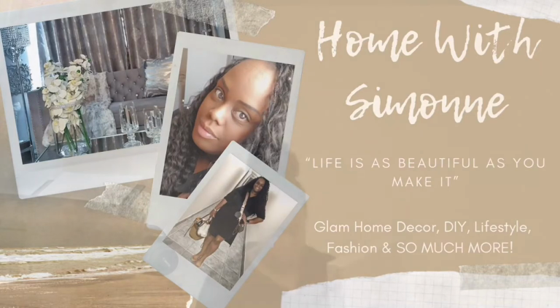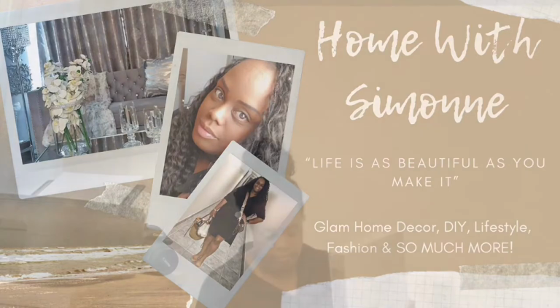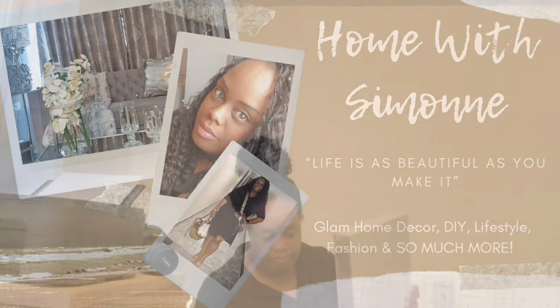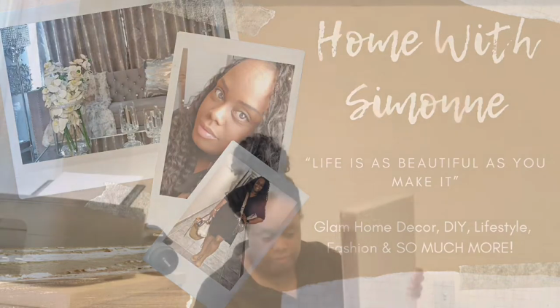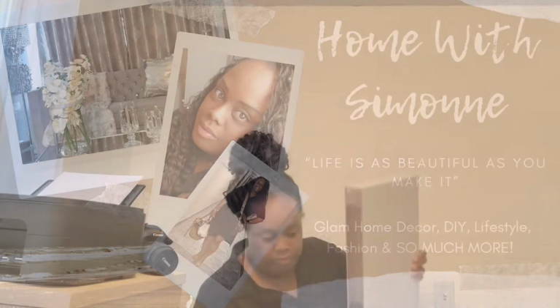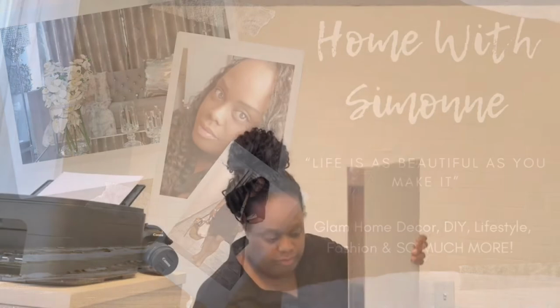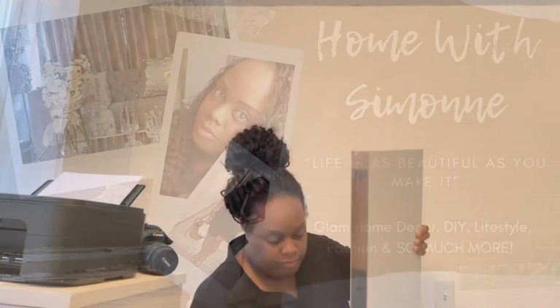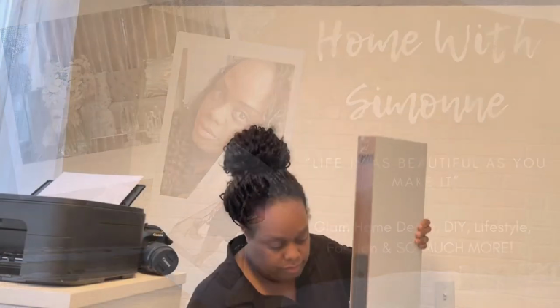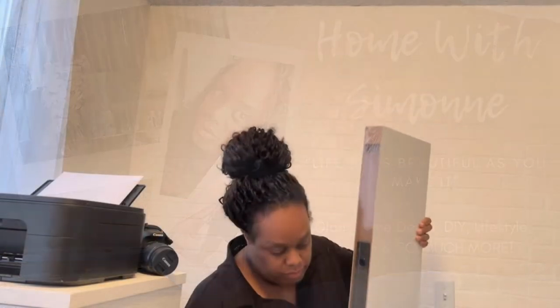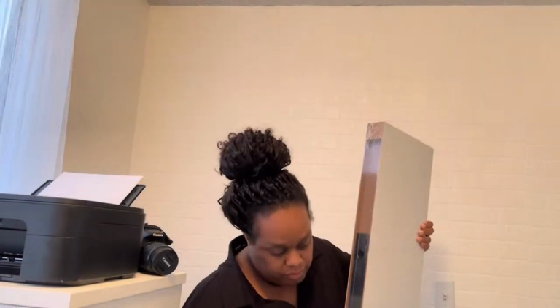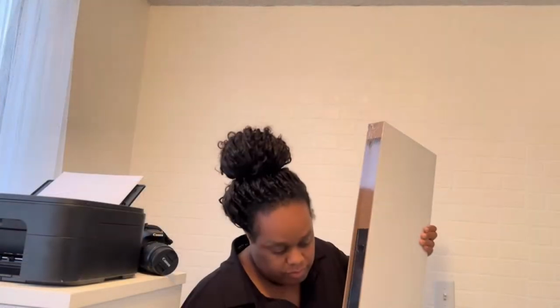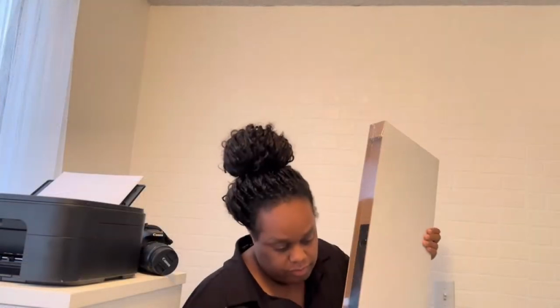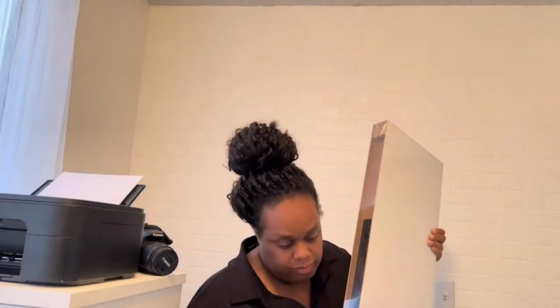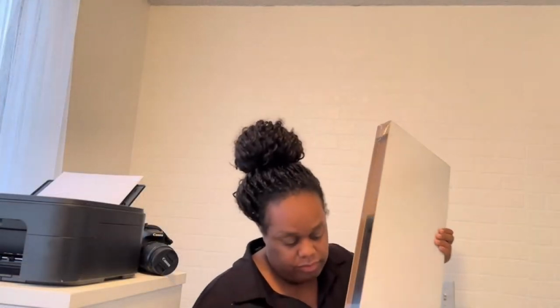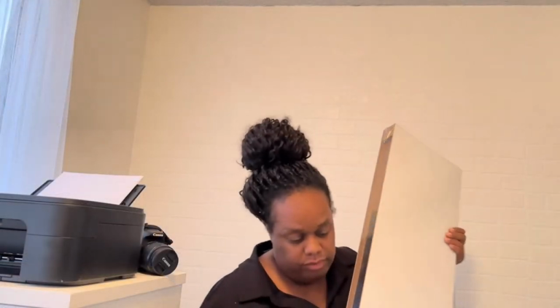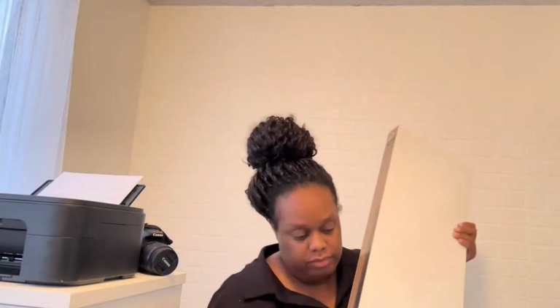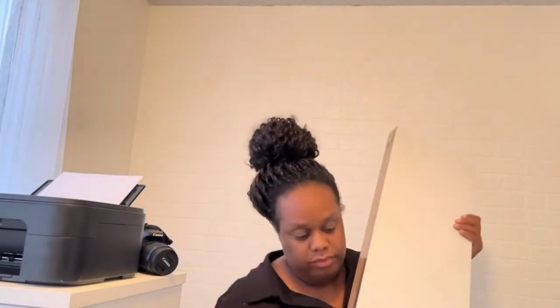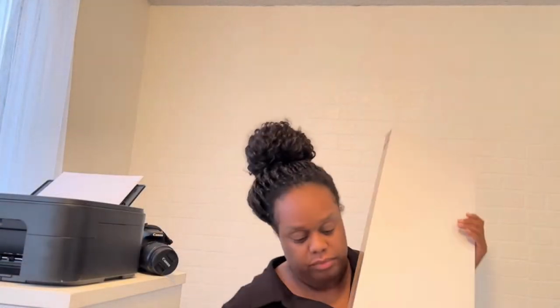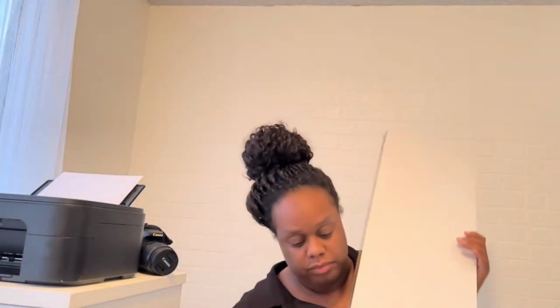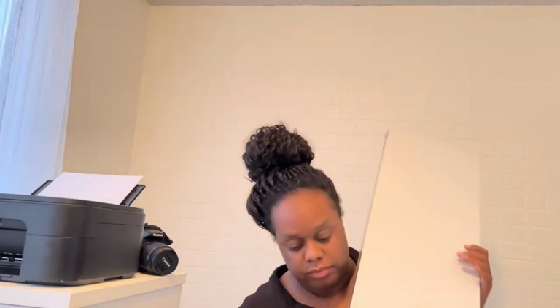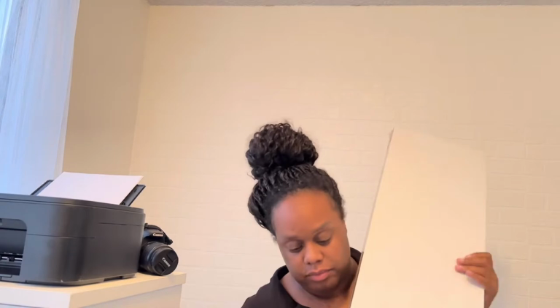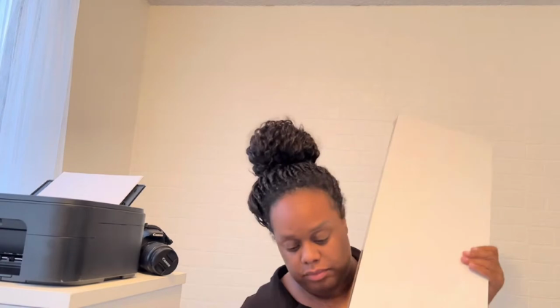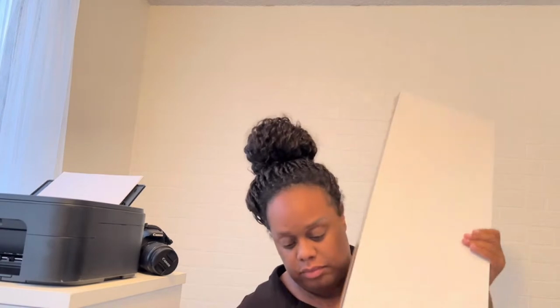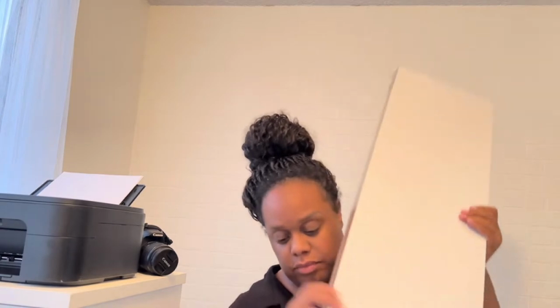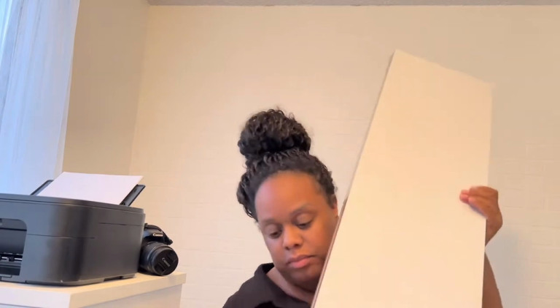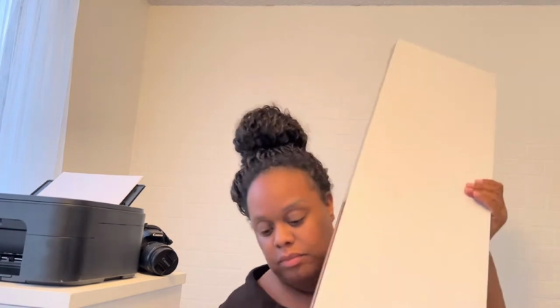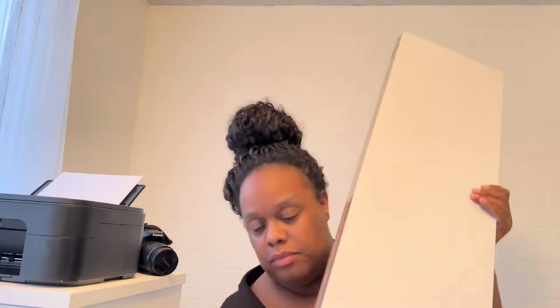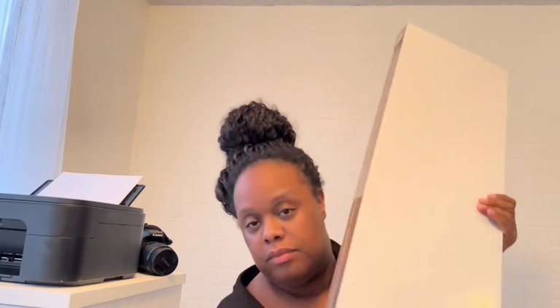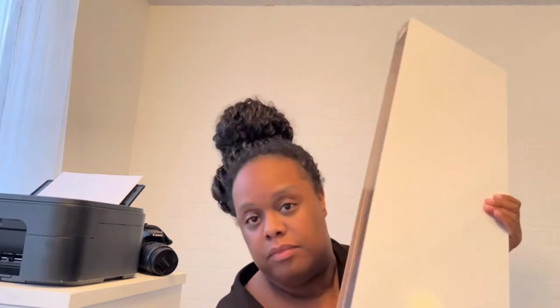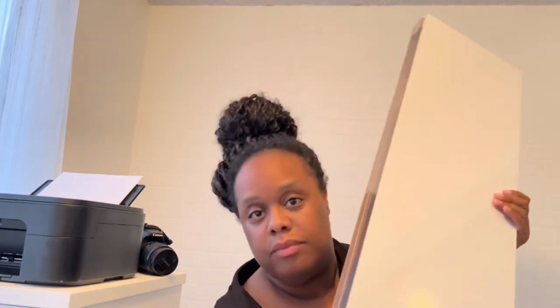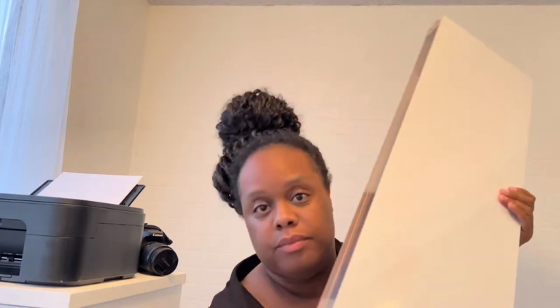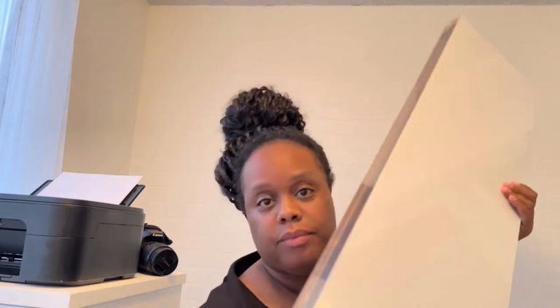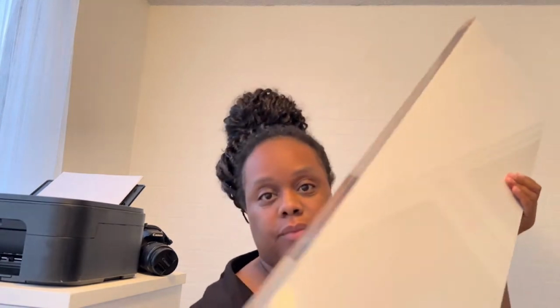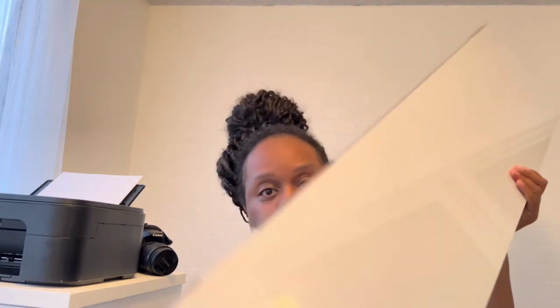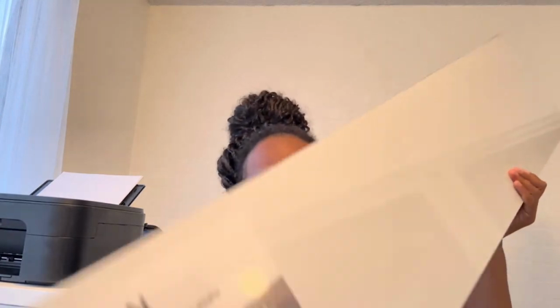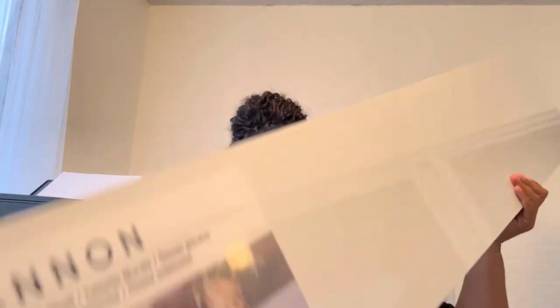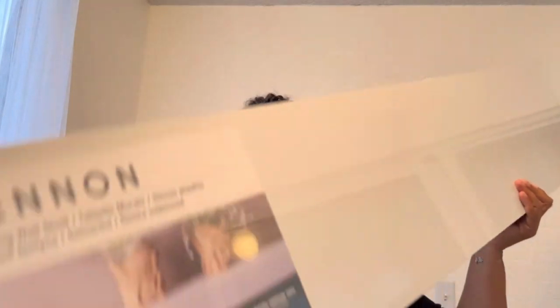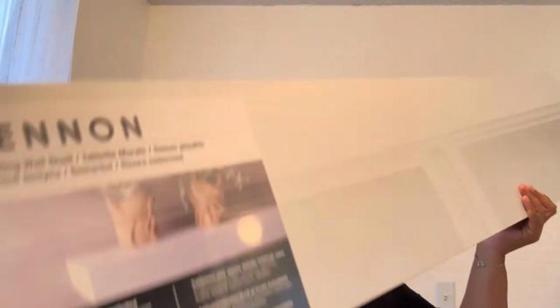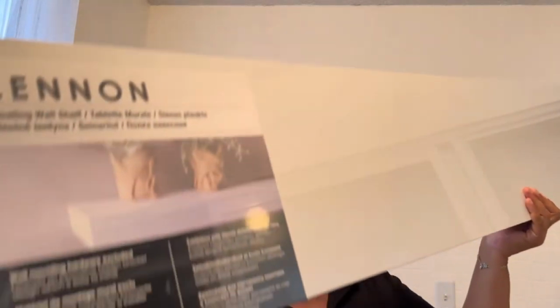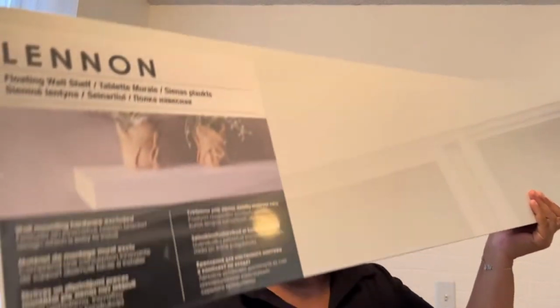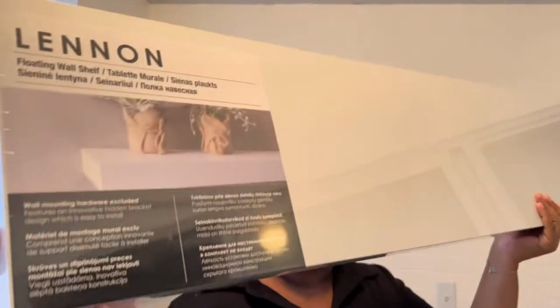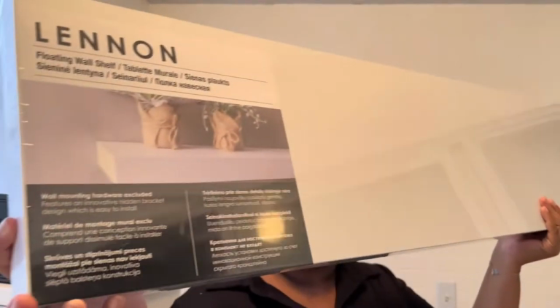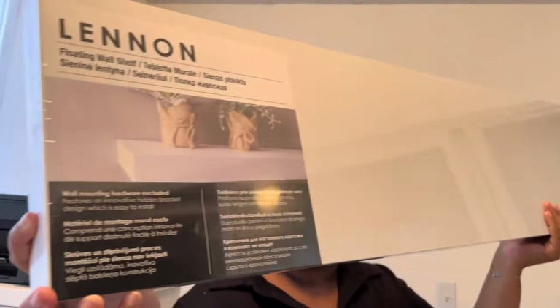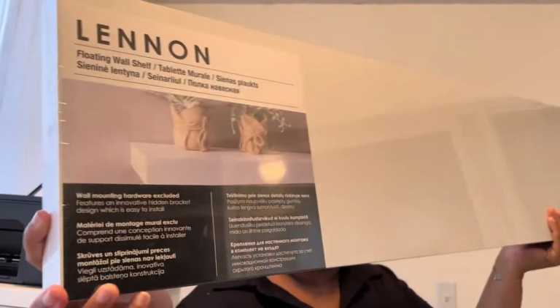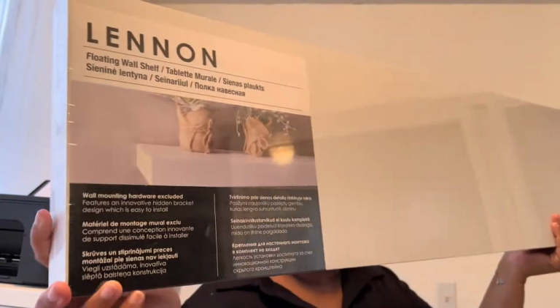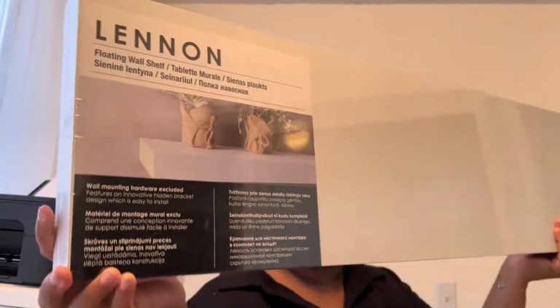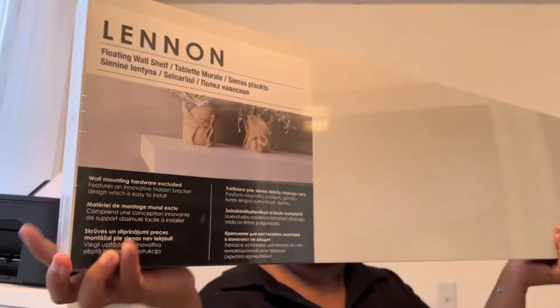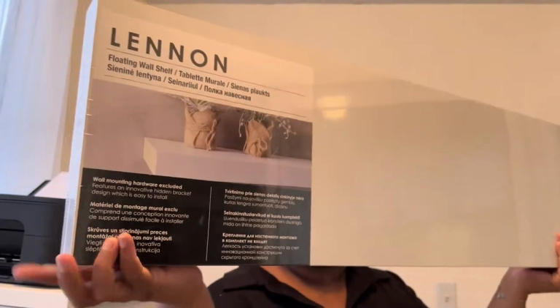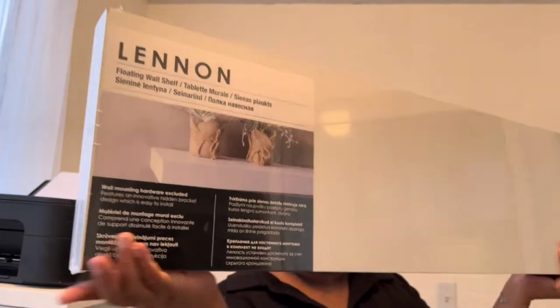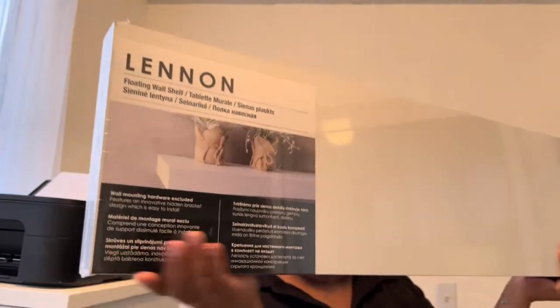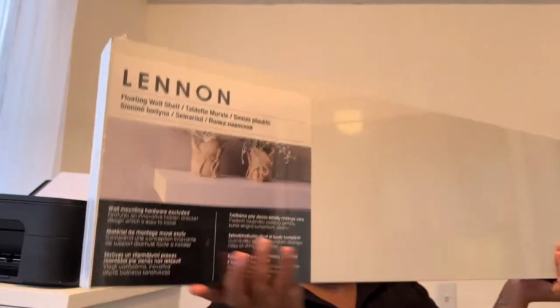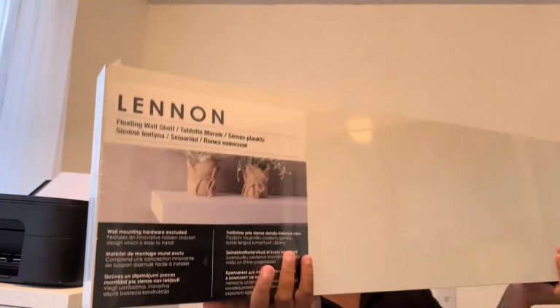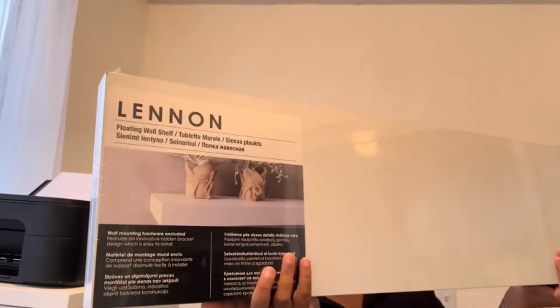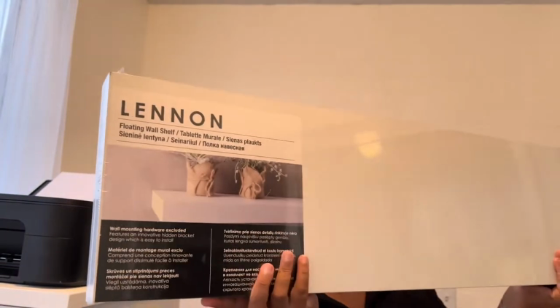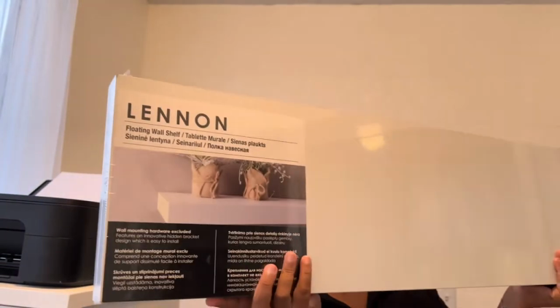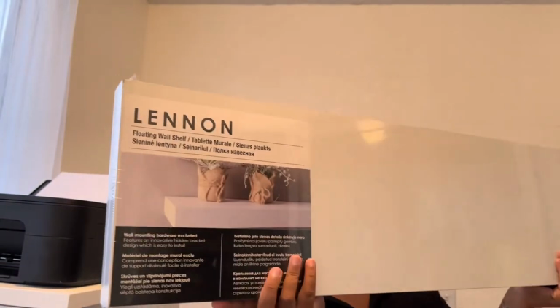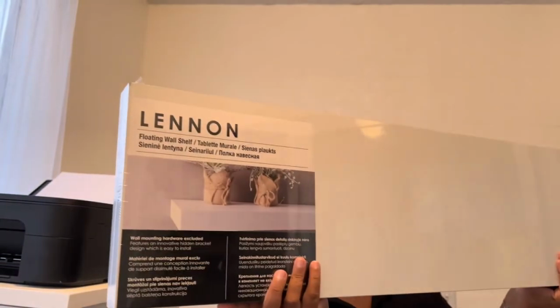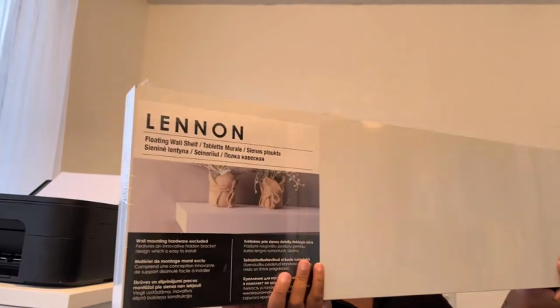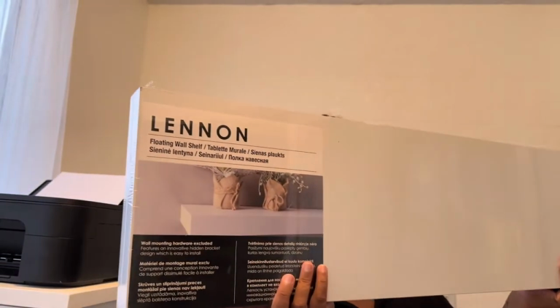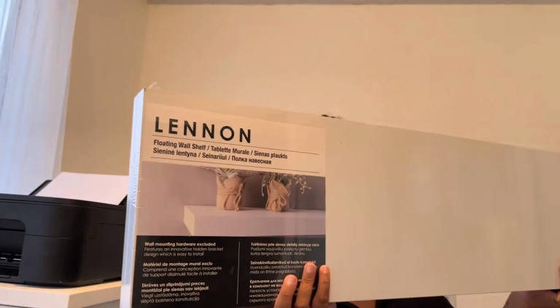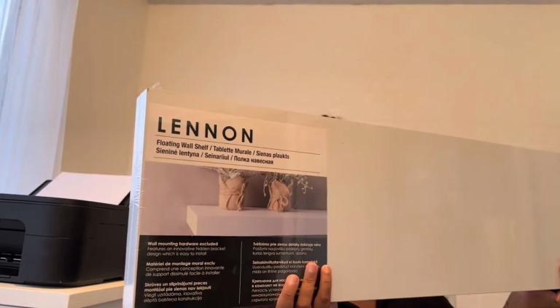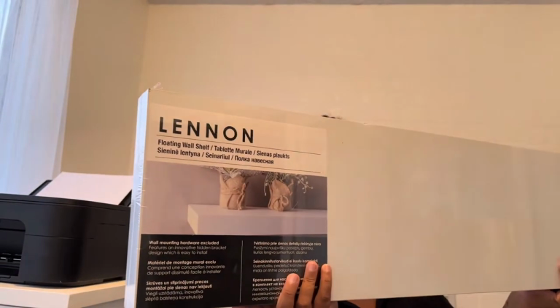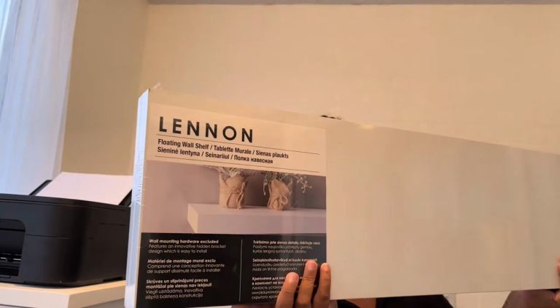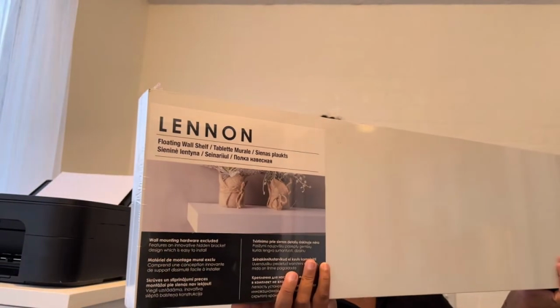Welcome to Home with Simone. My name is Simone and always a huge thank you to everyone that continuously supports my channel.